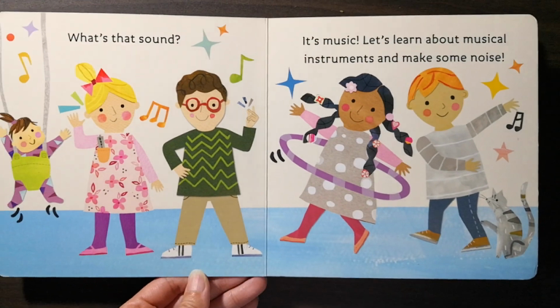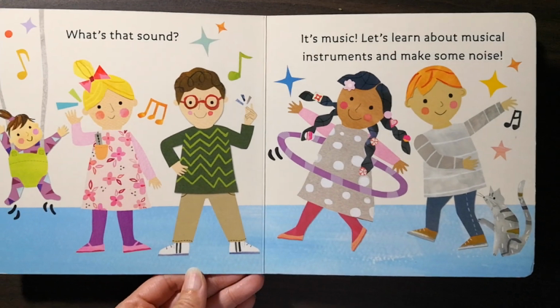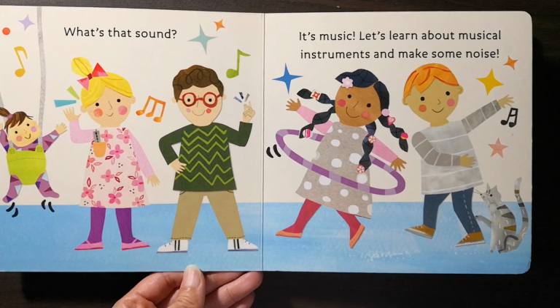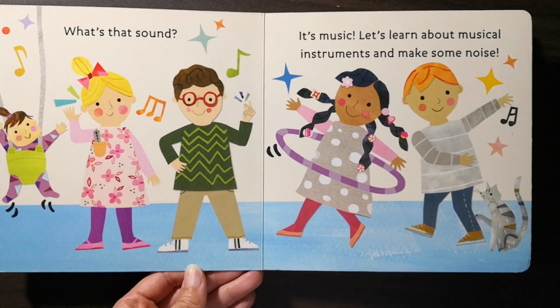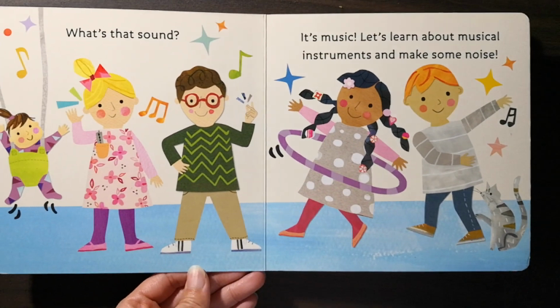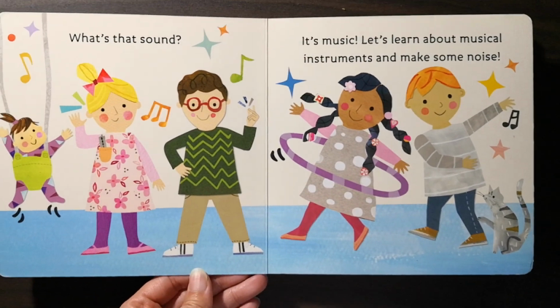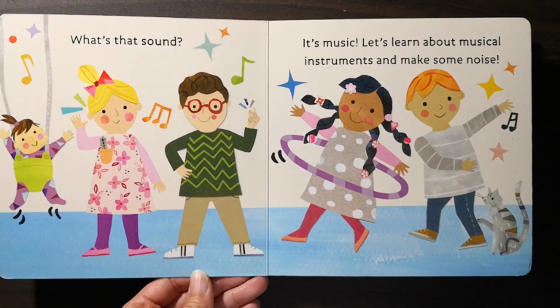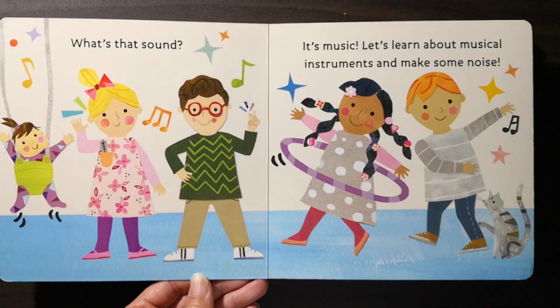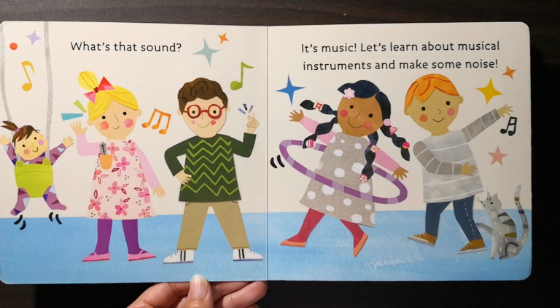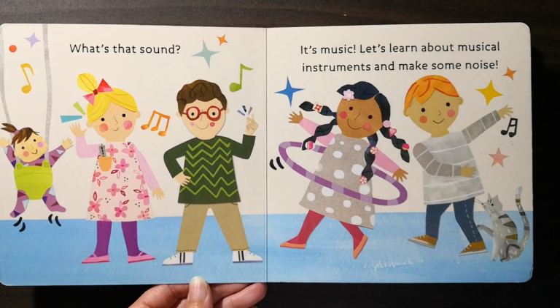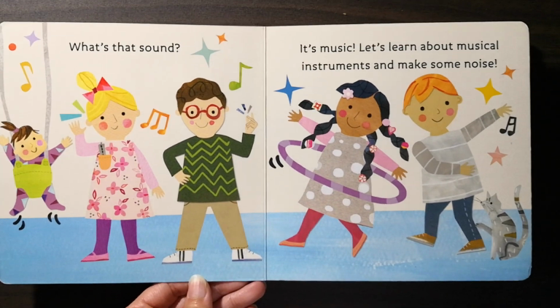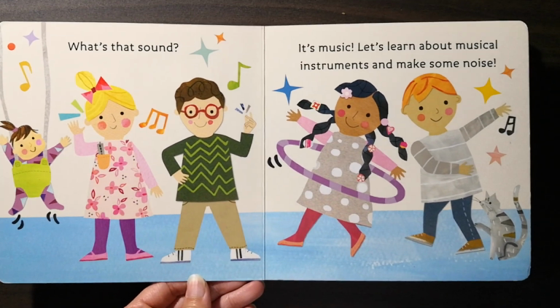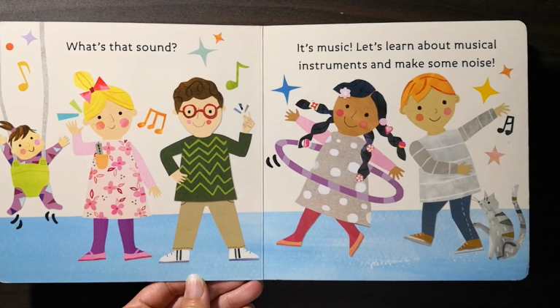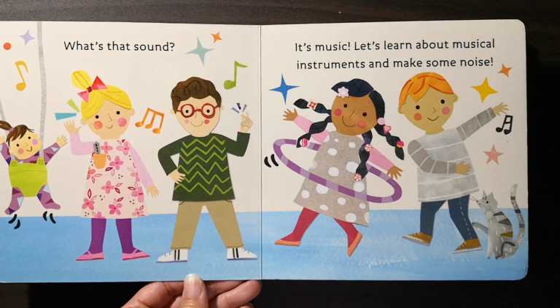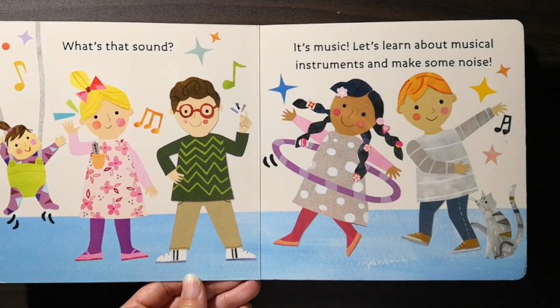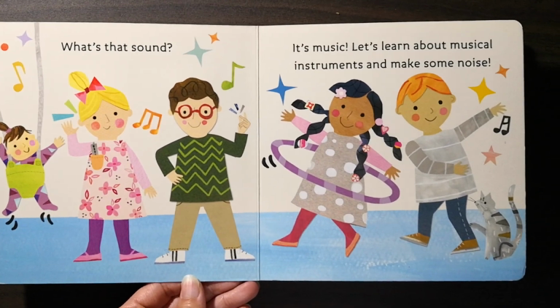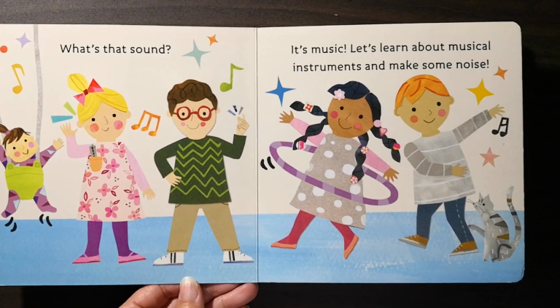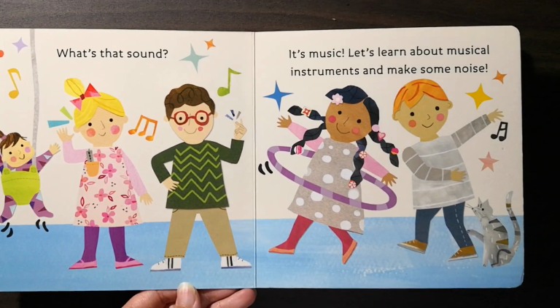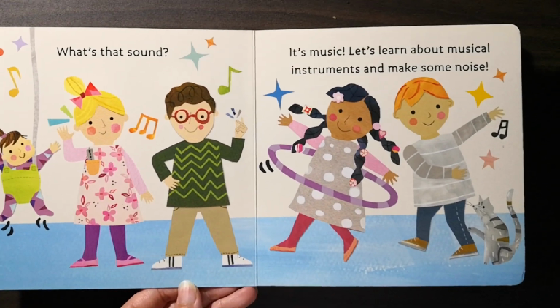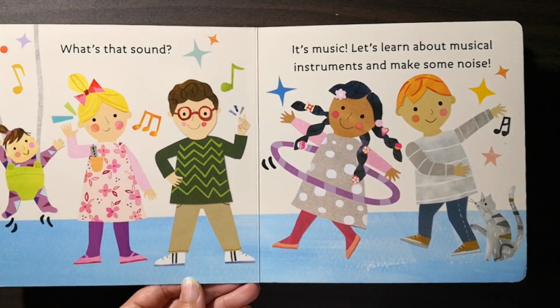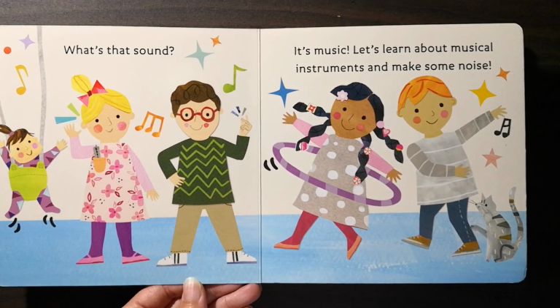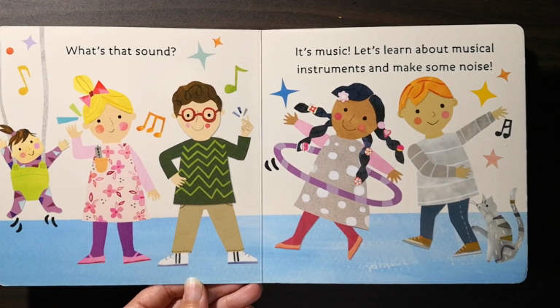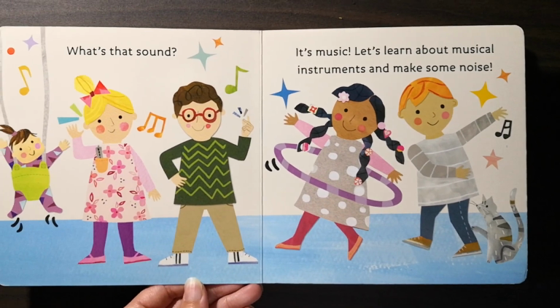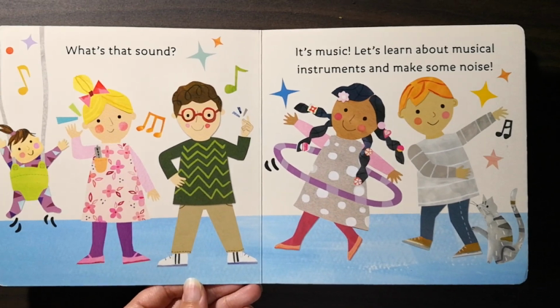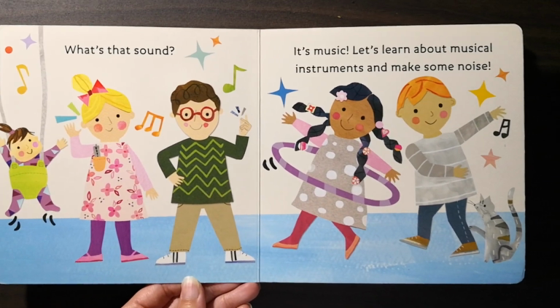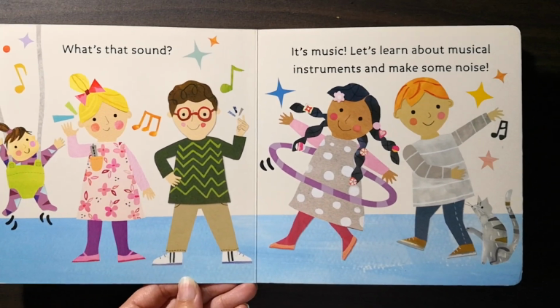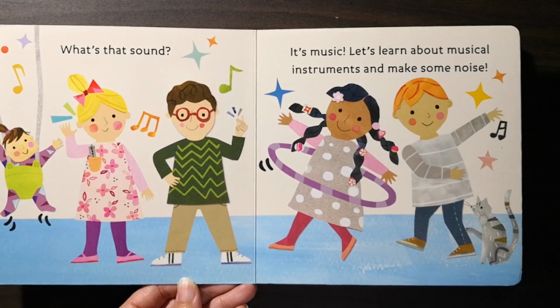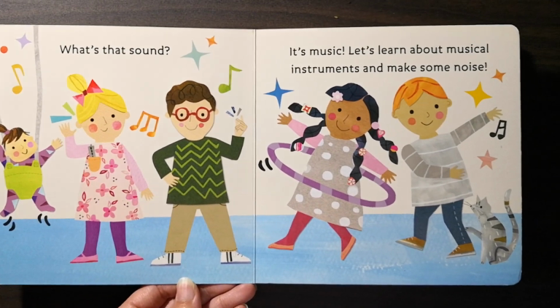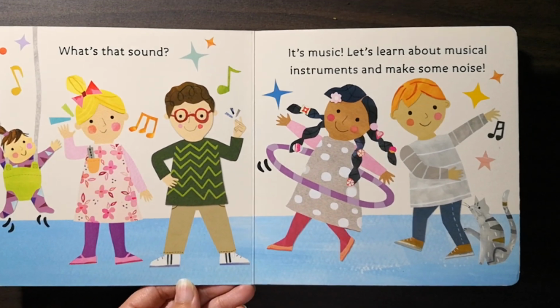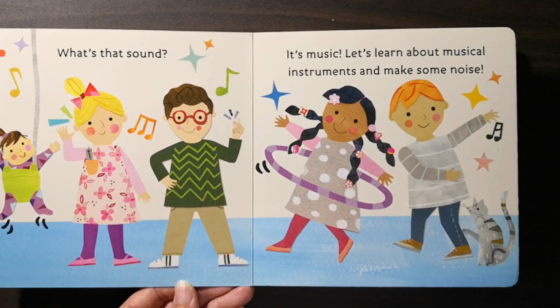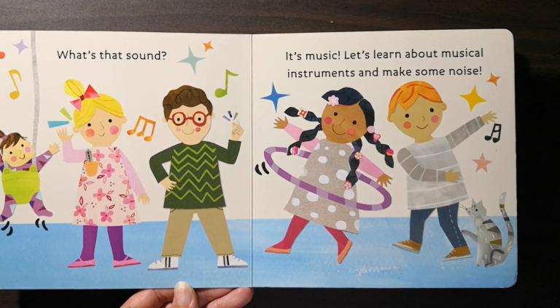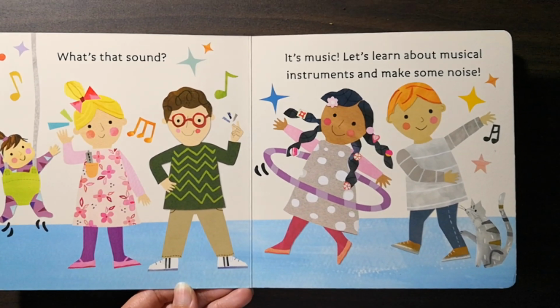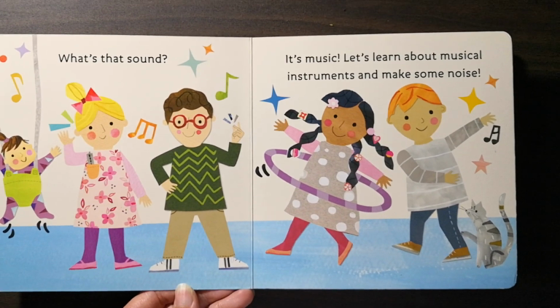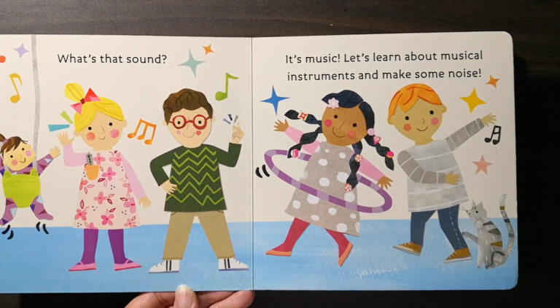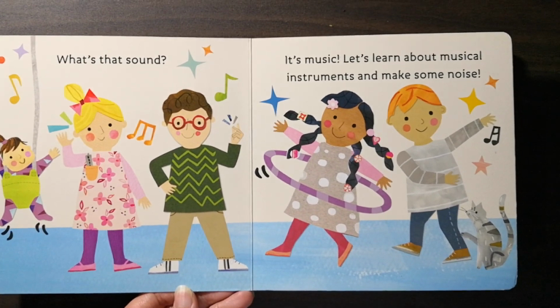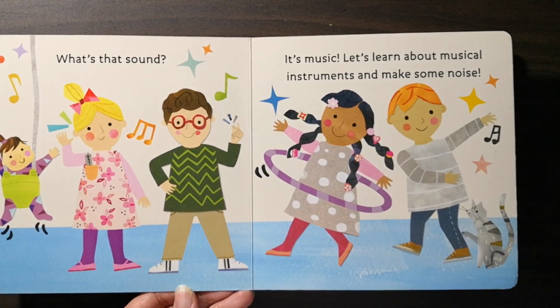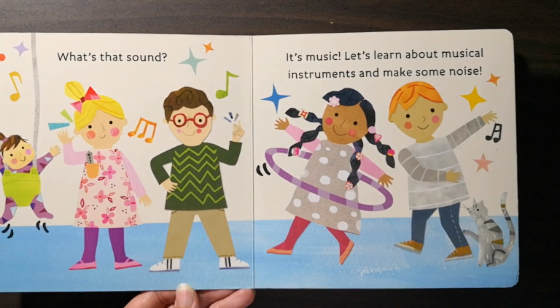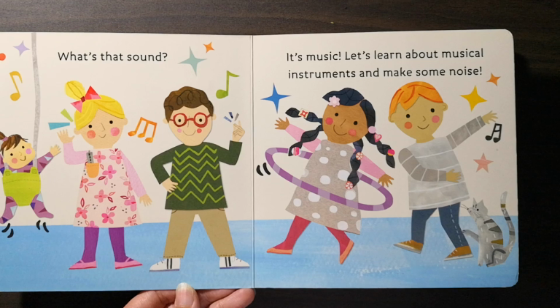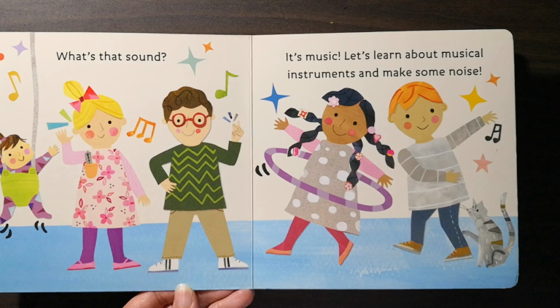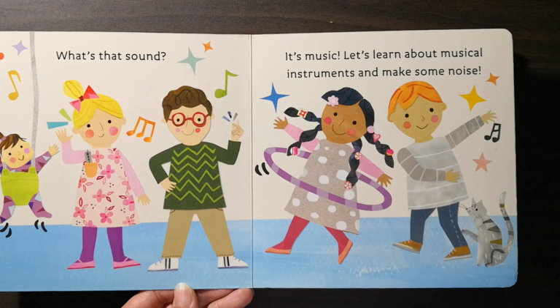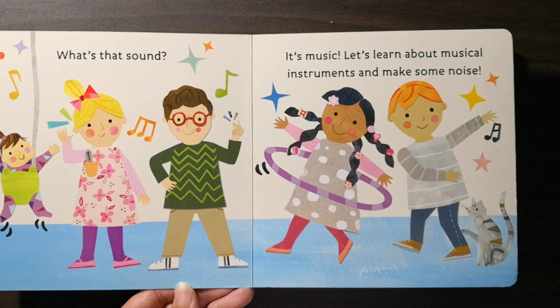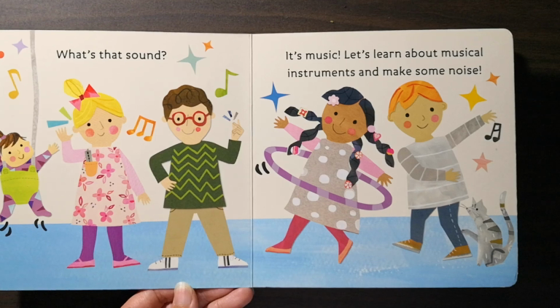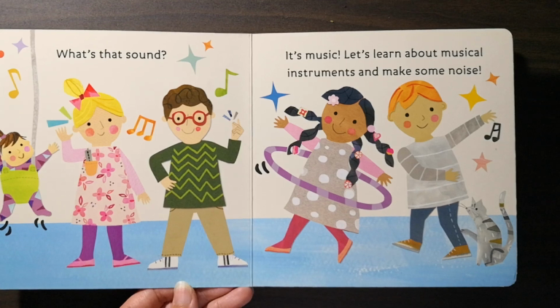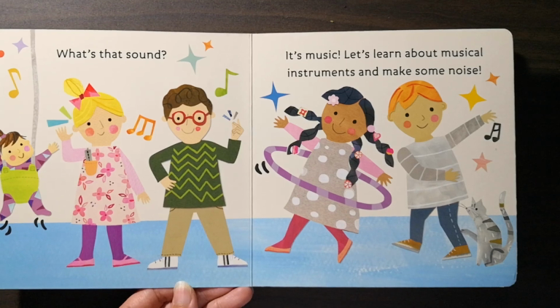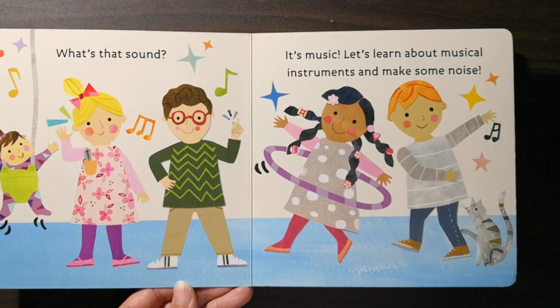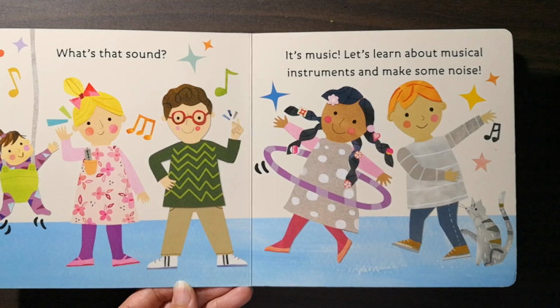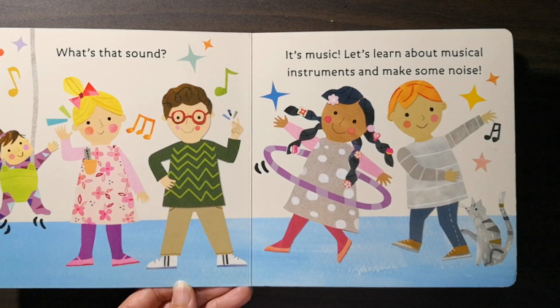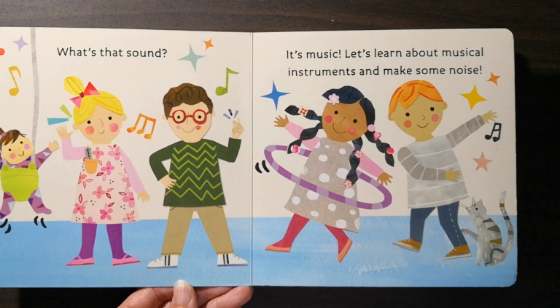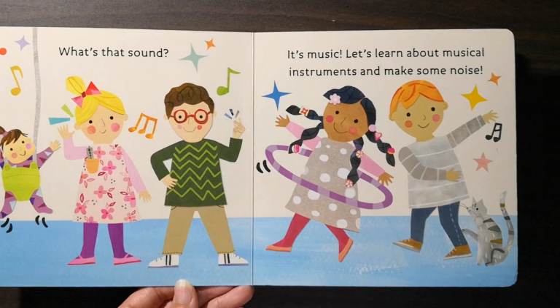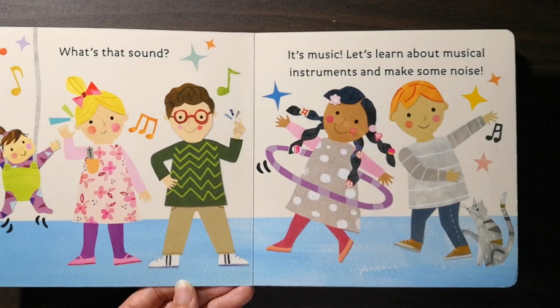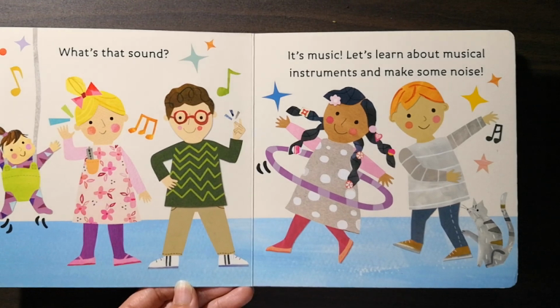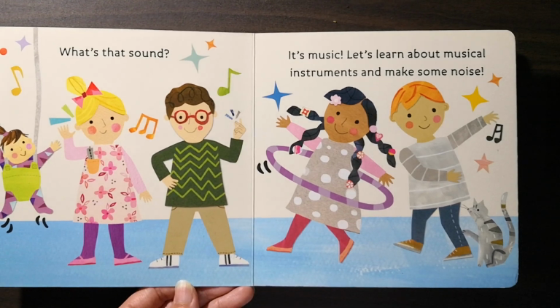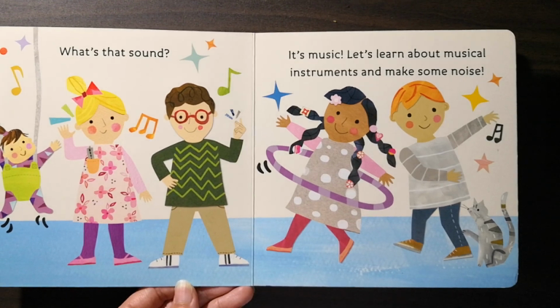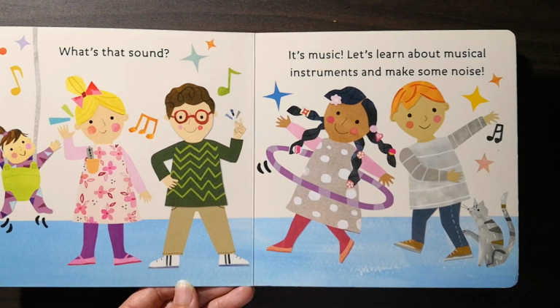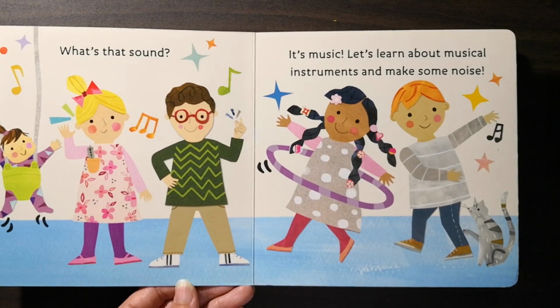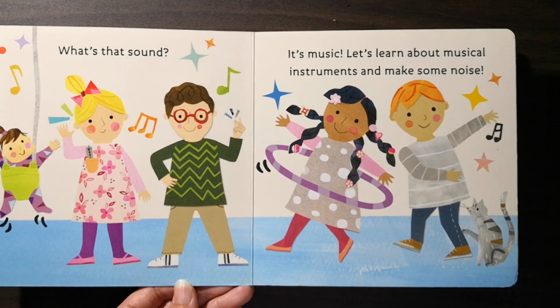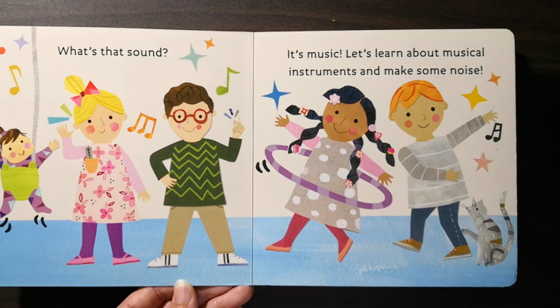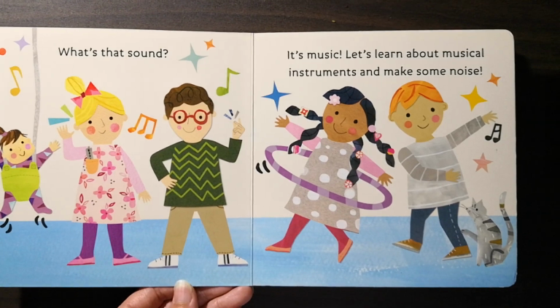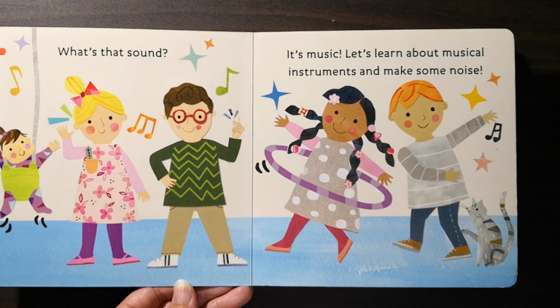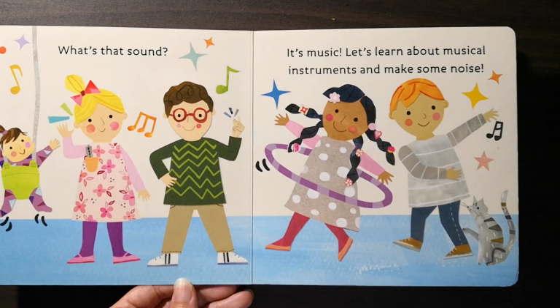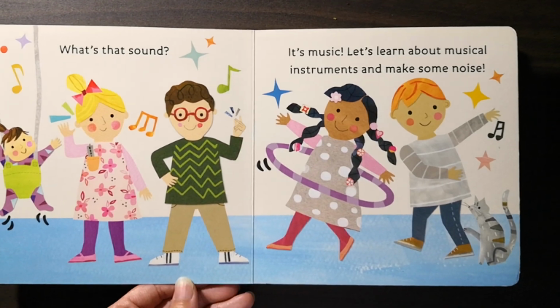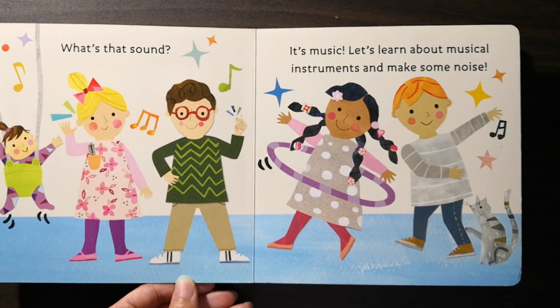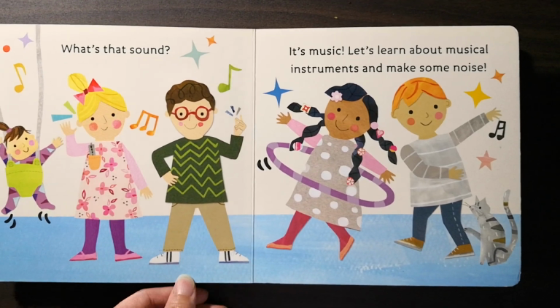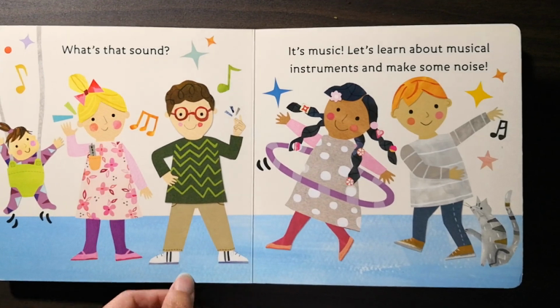What's that sound? It's music! Let's learn about musical instruments and make some noise.